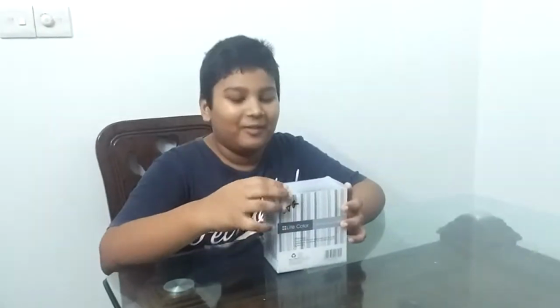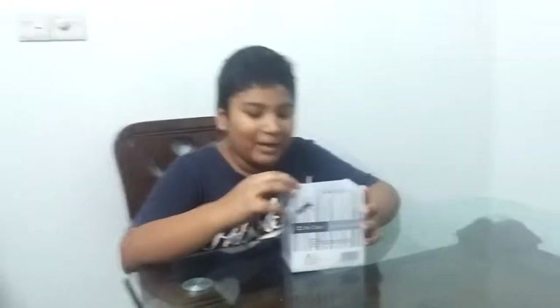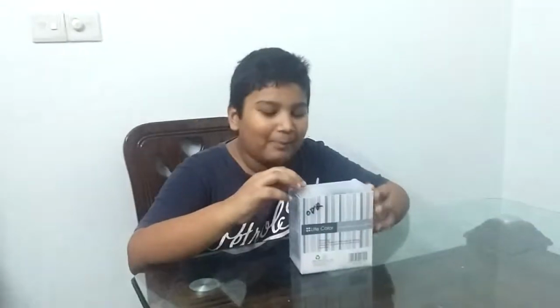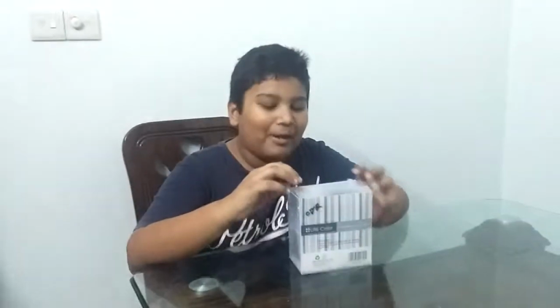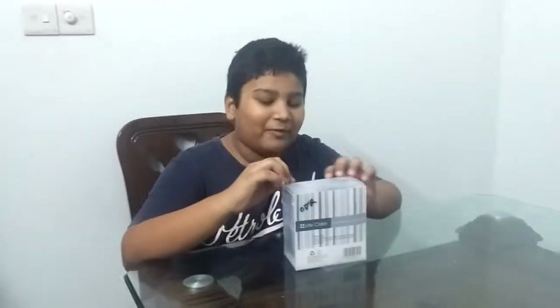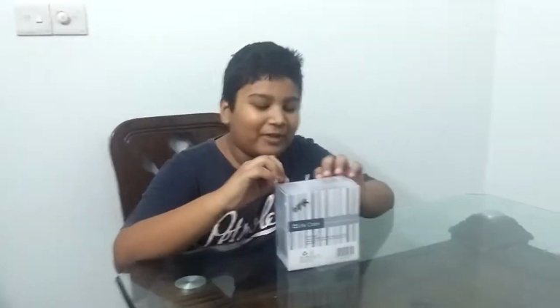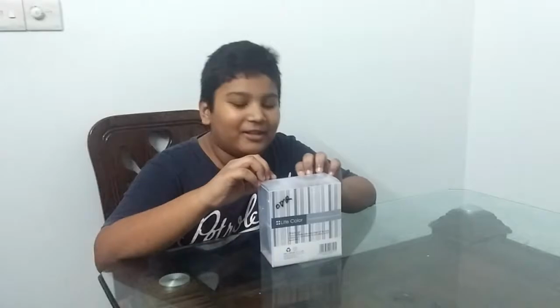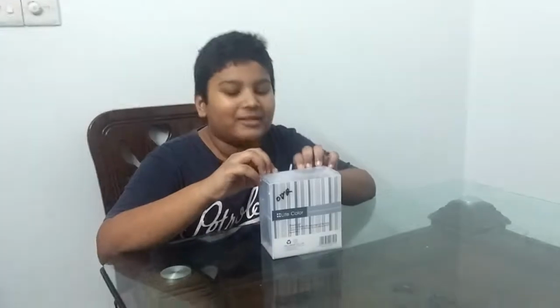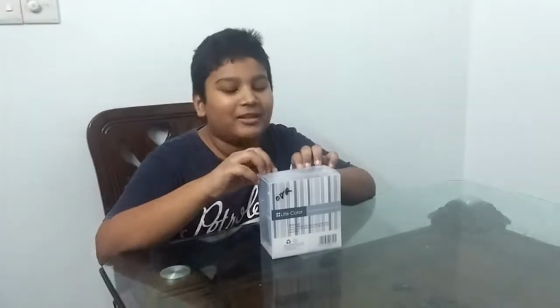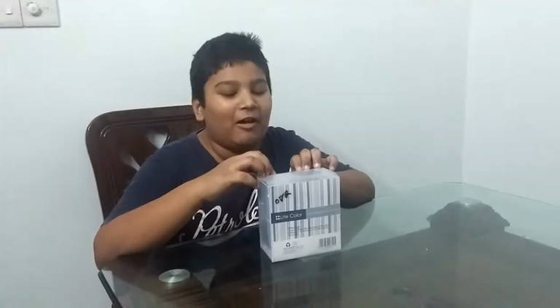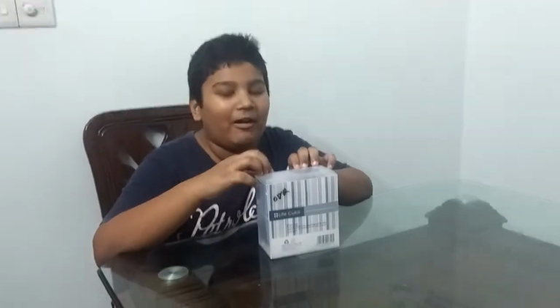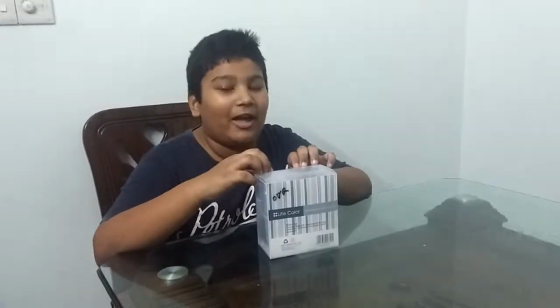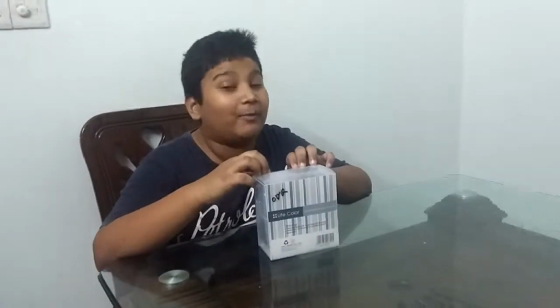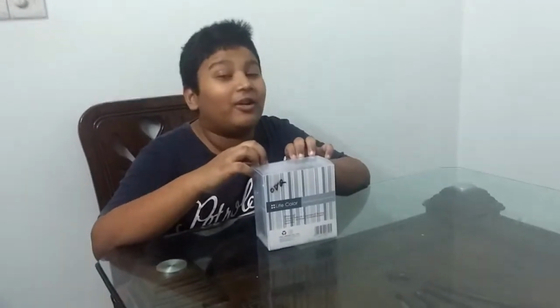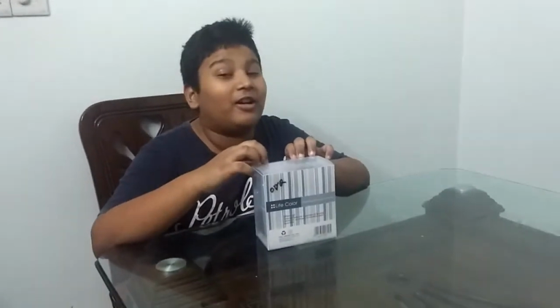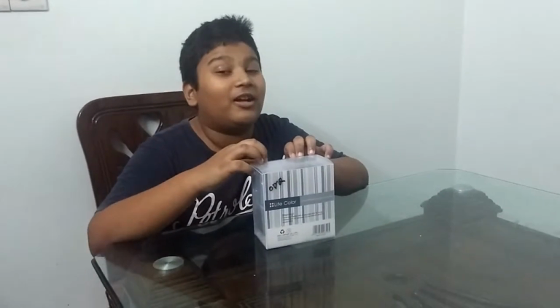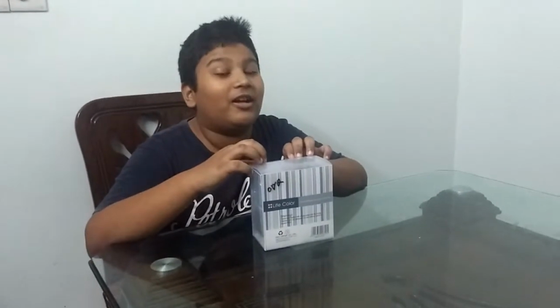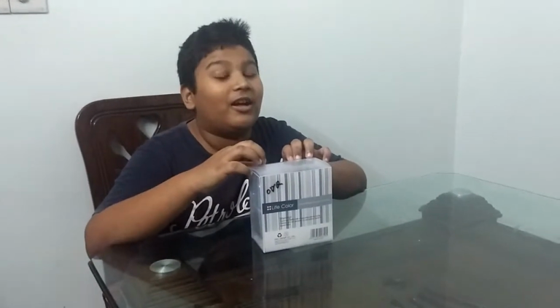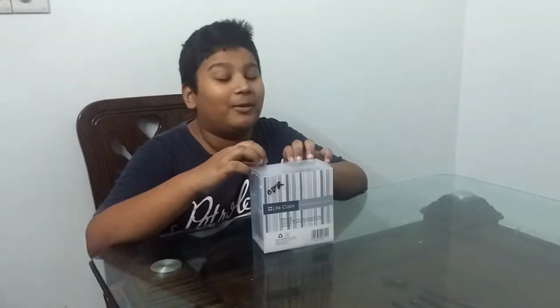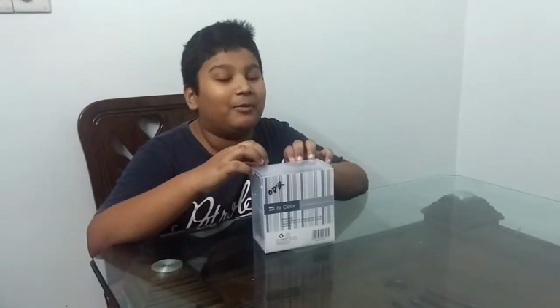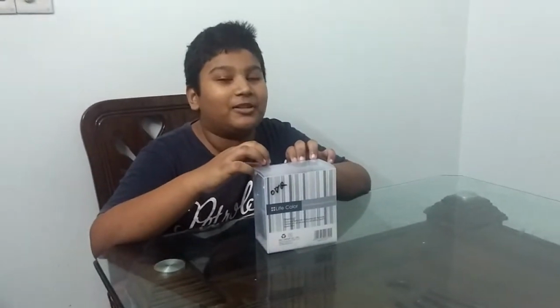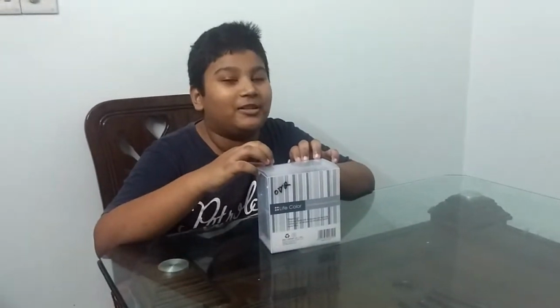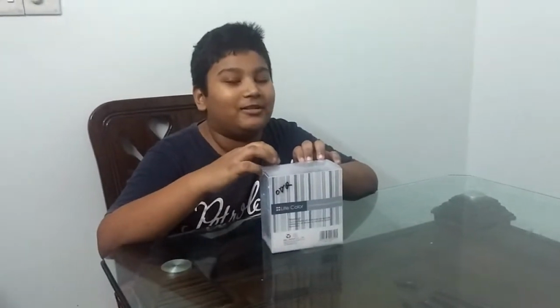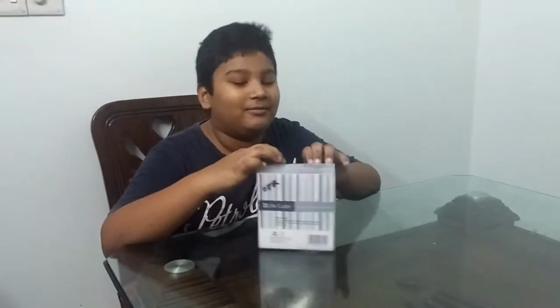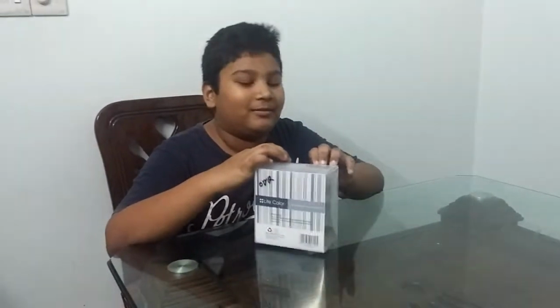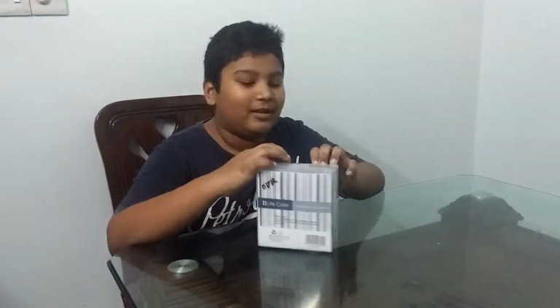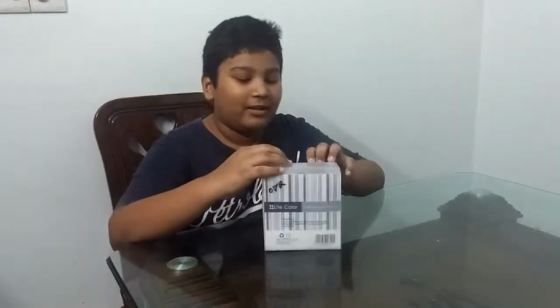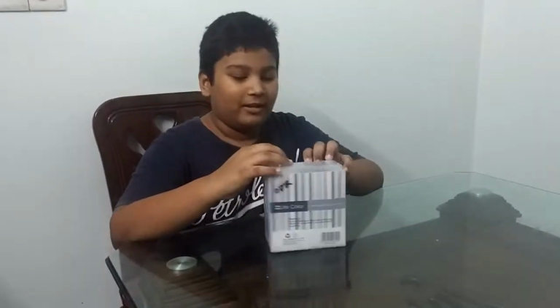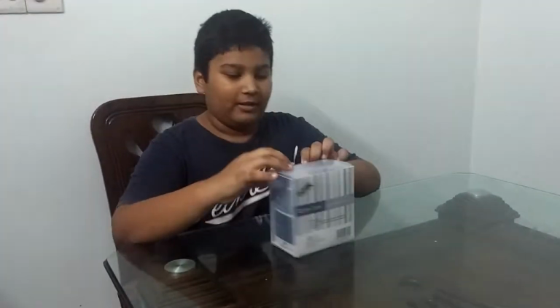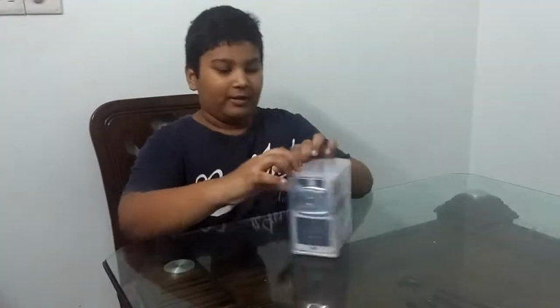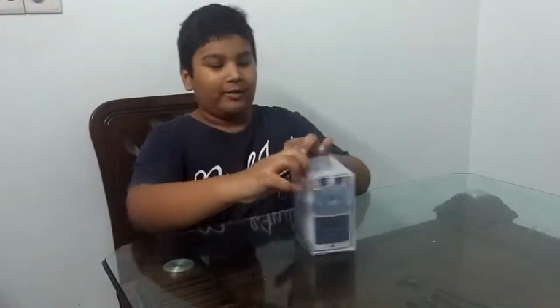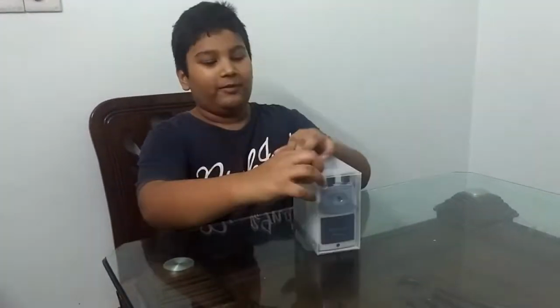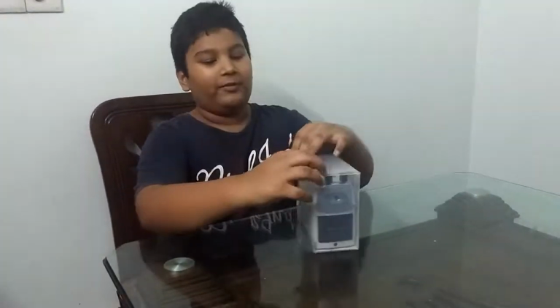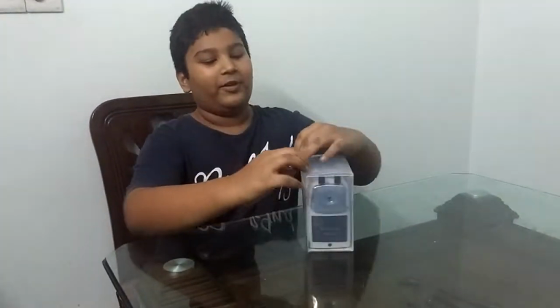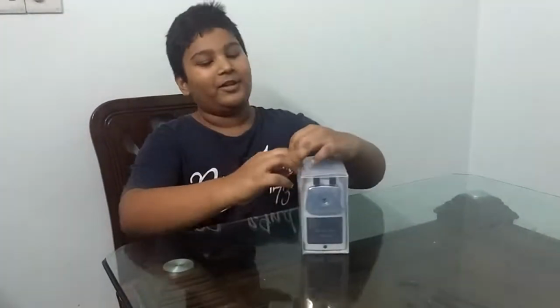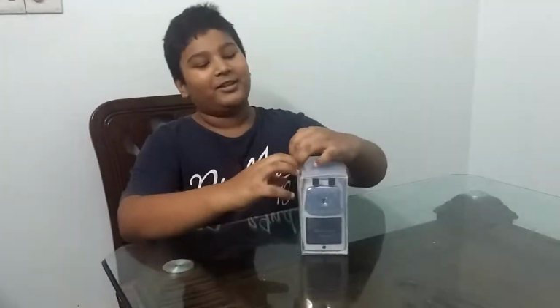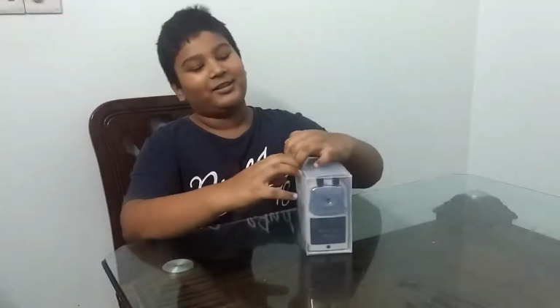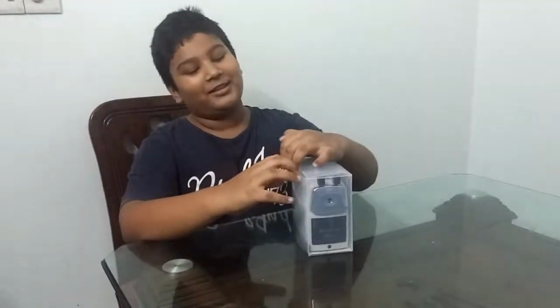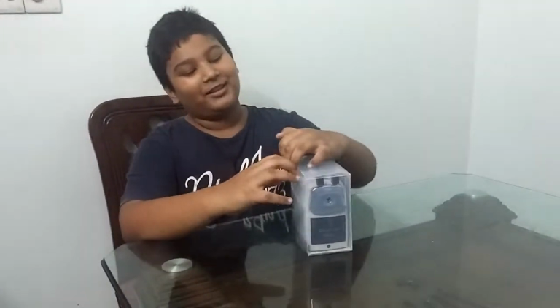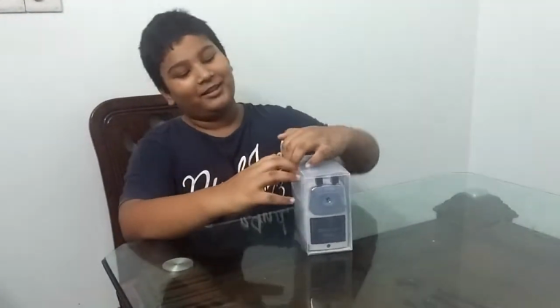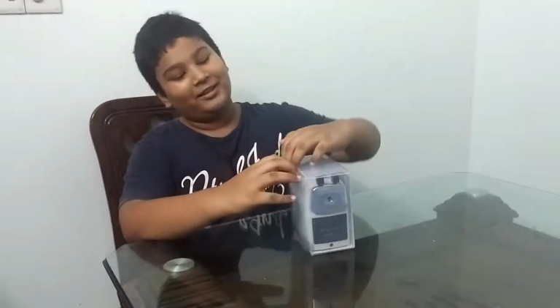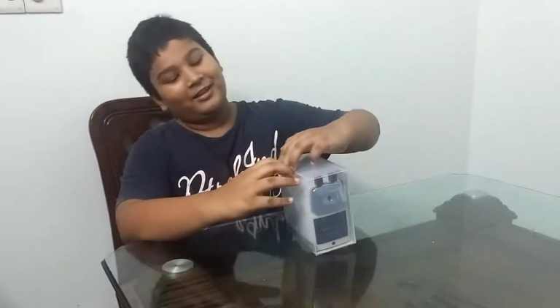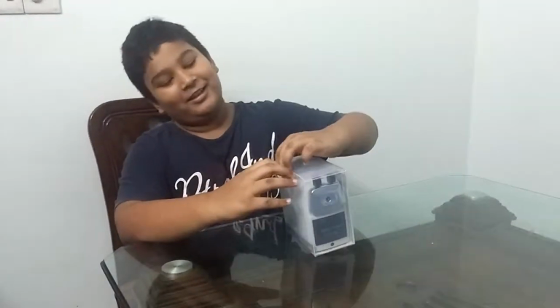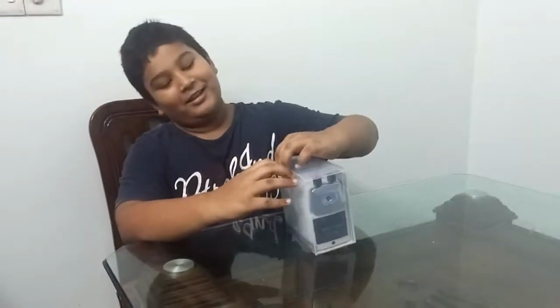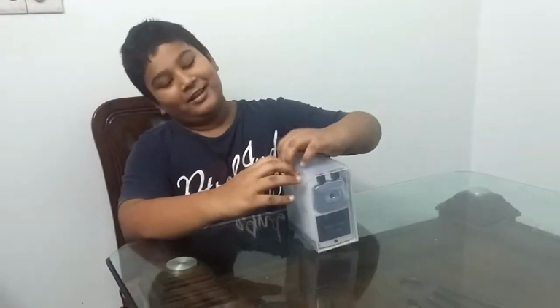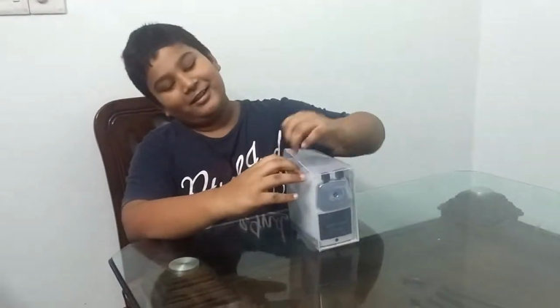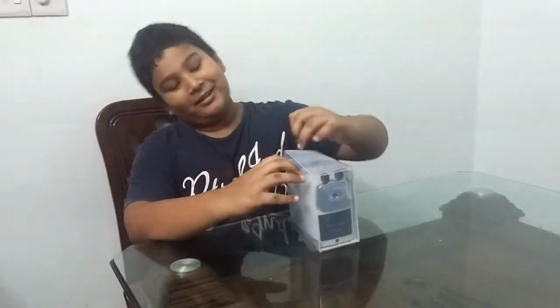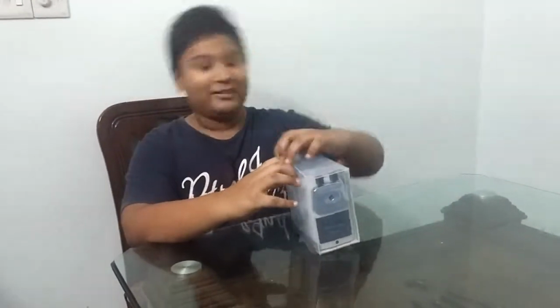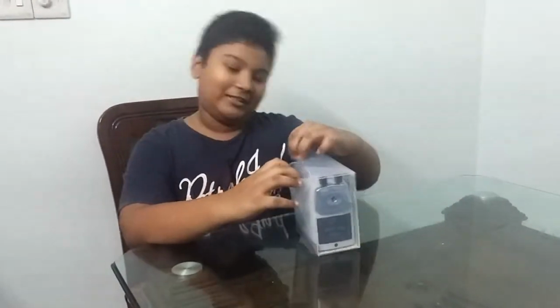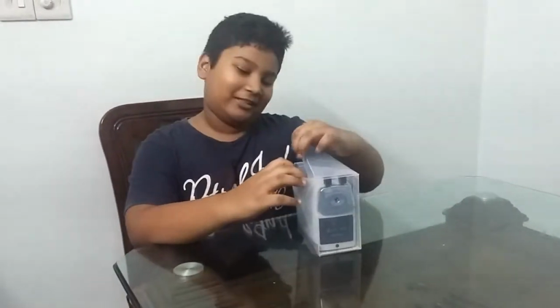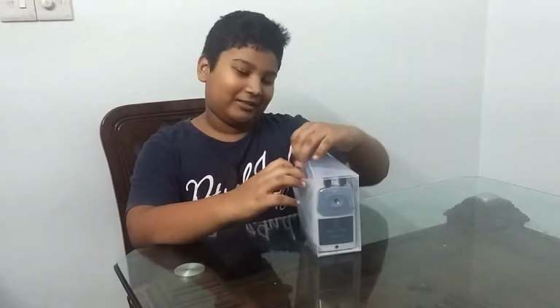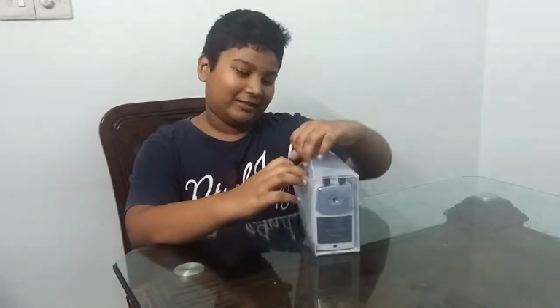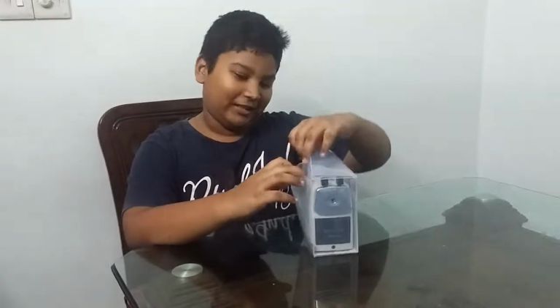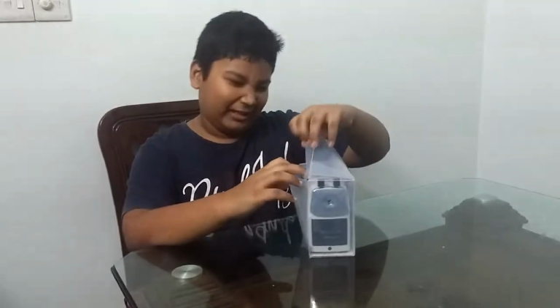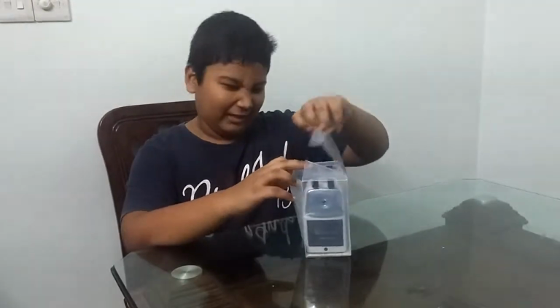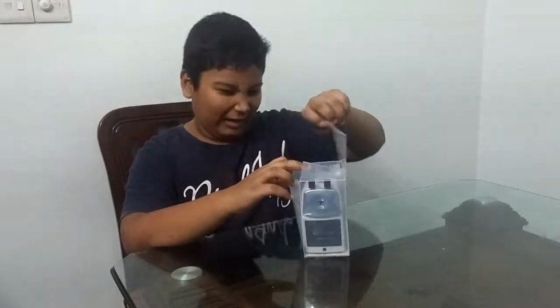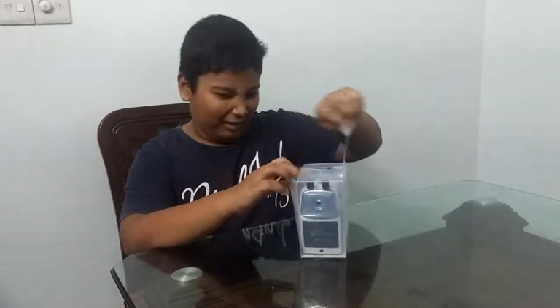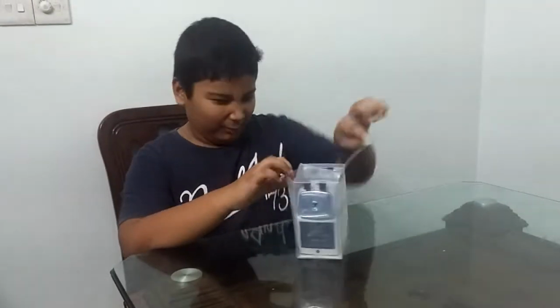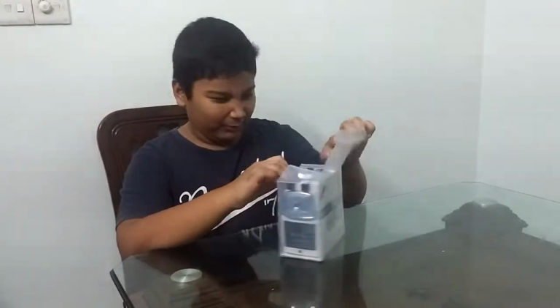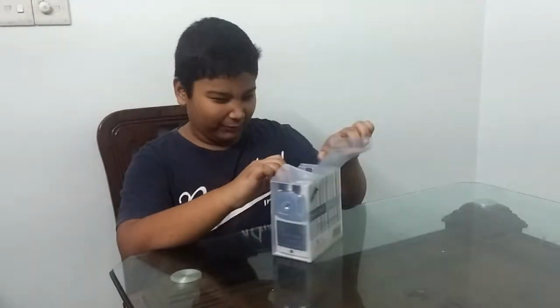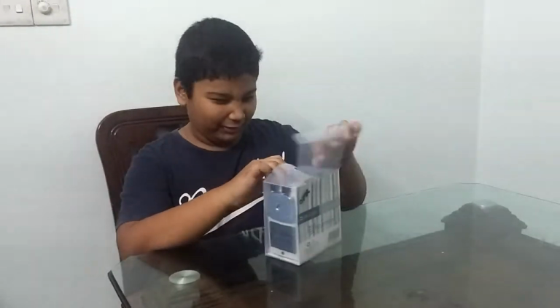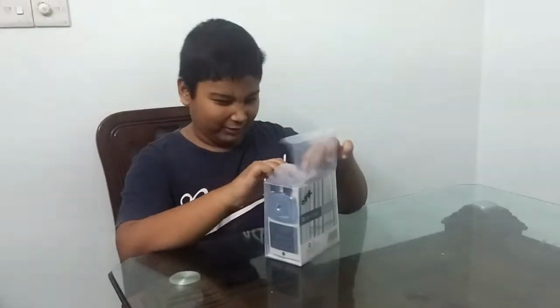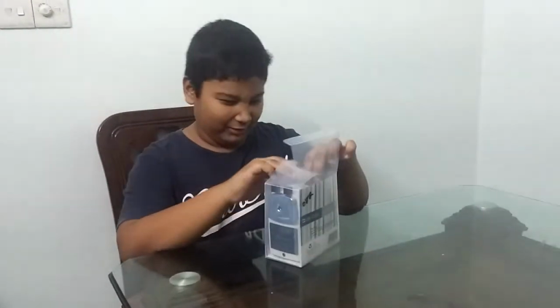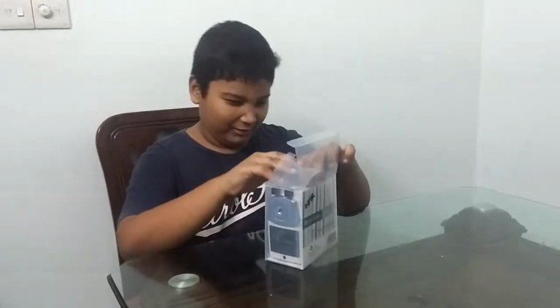Then my friends, now I am going to unlock this. First, take it out of here.